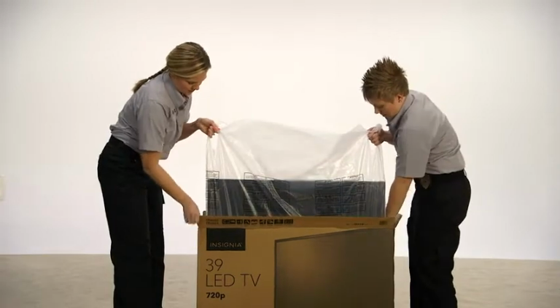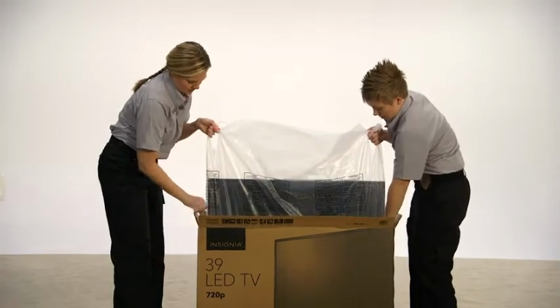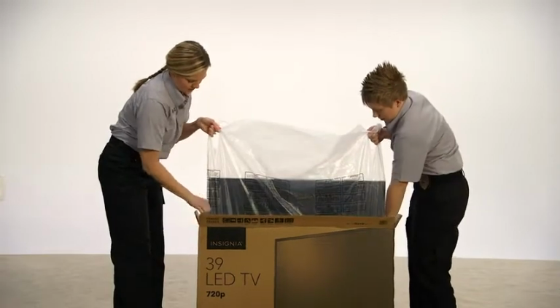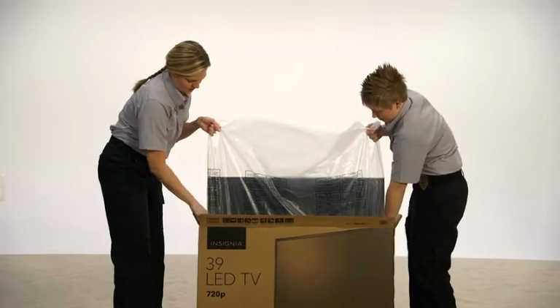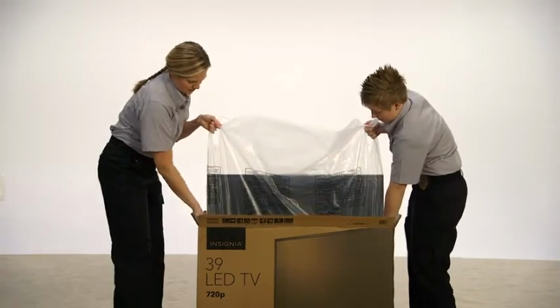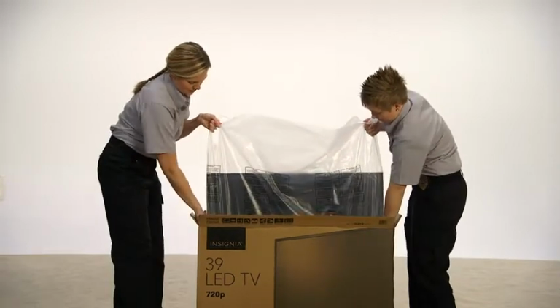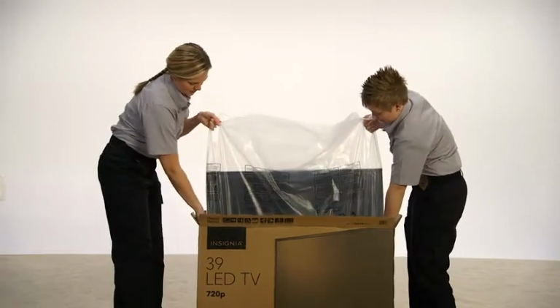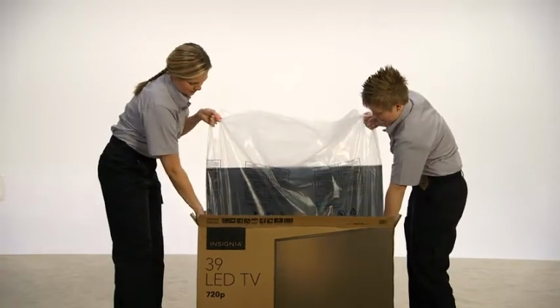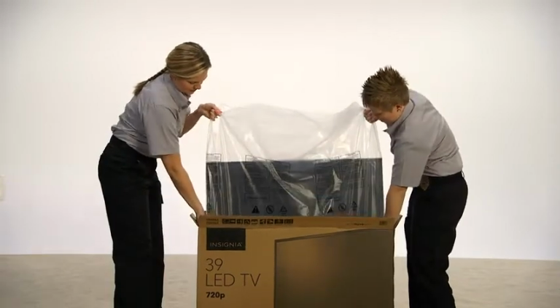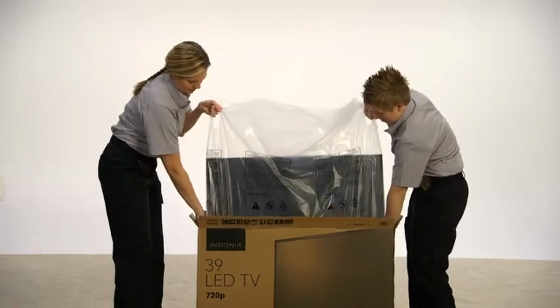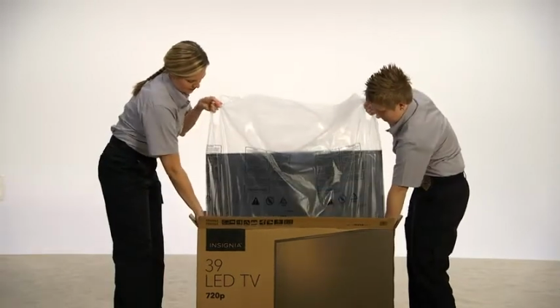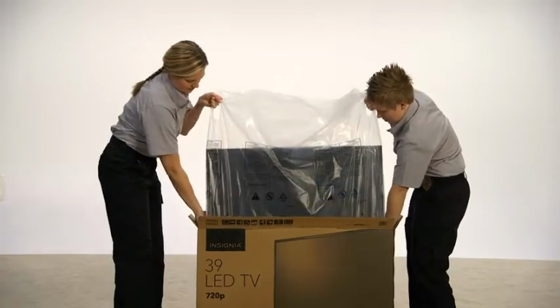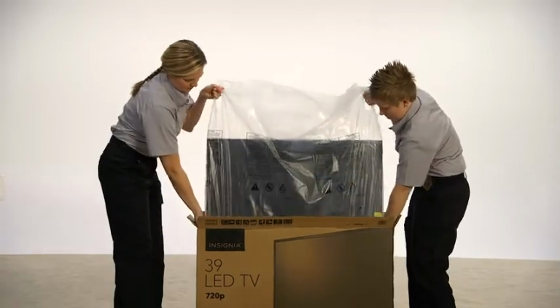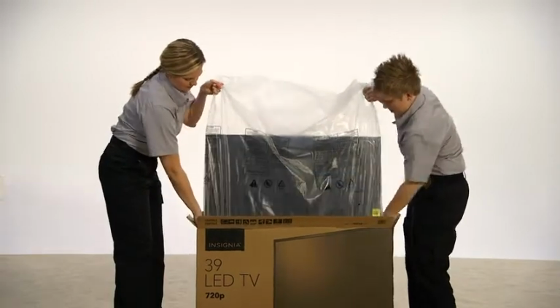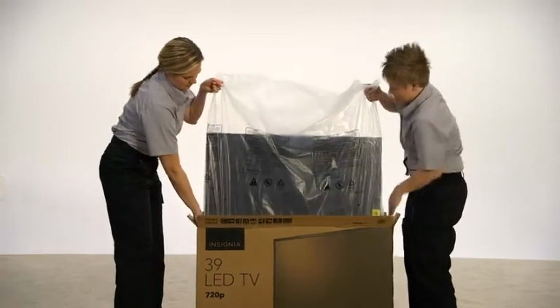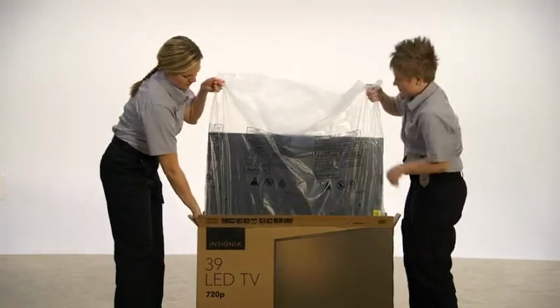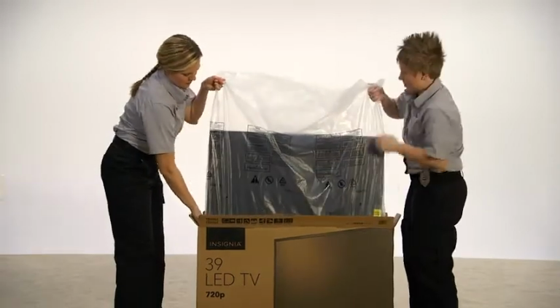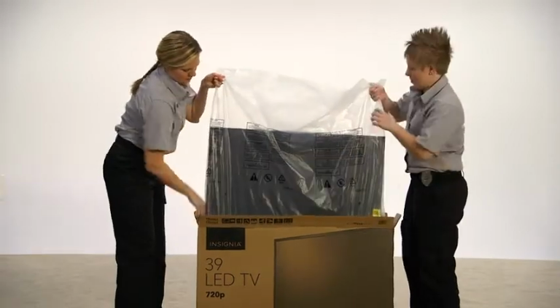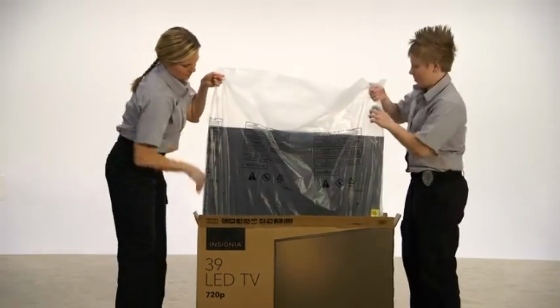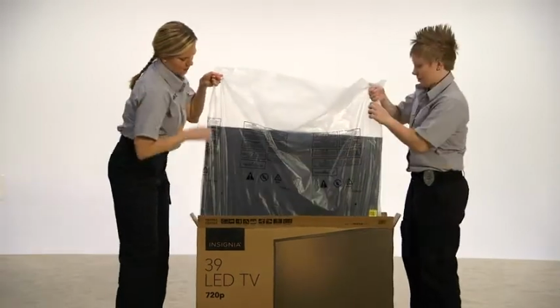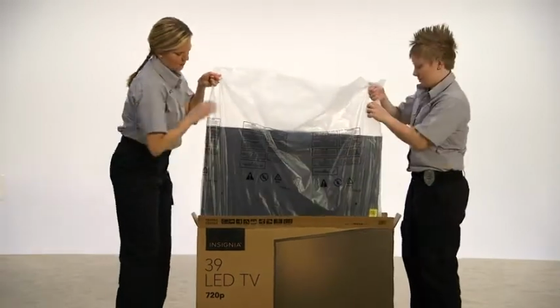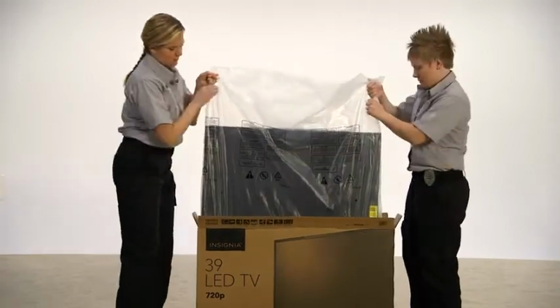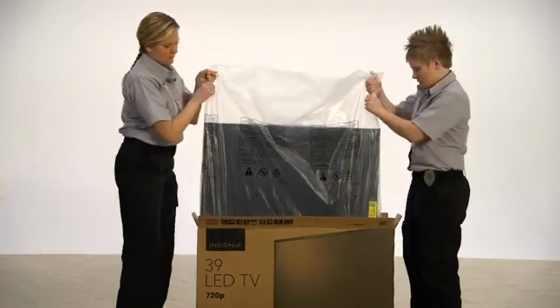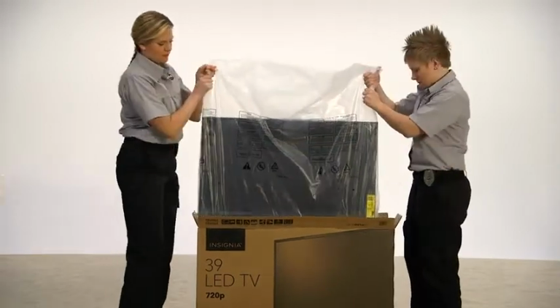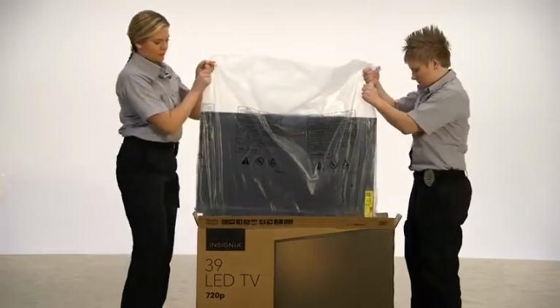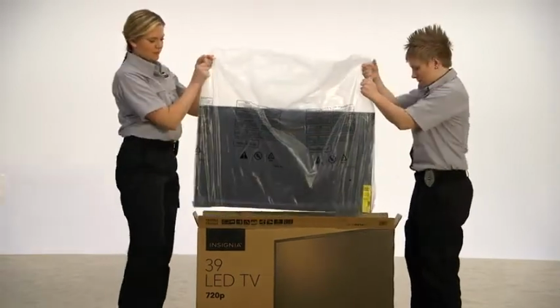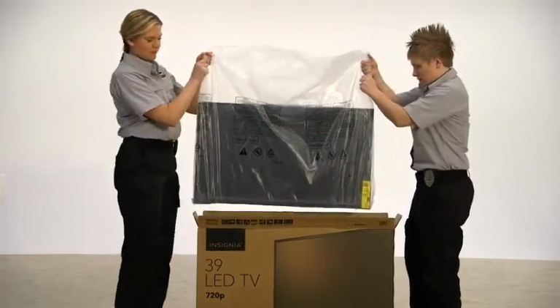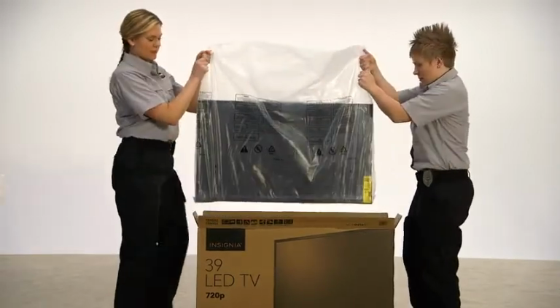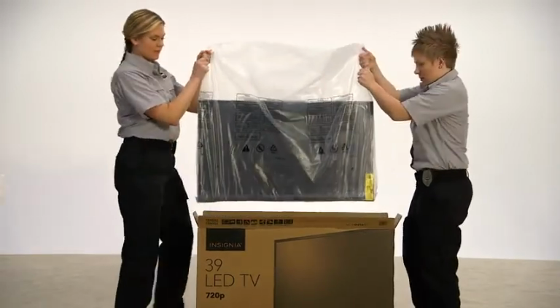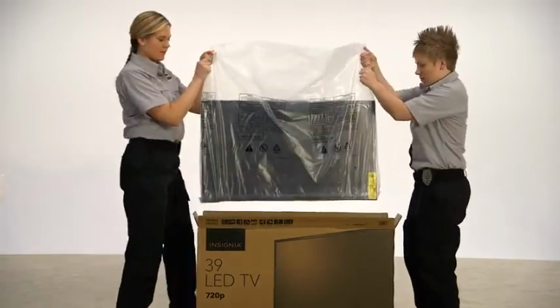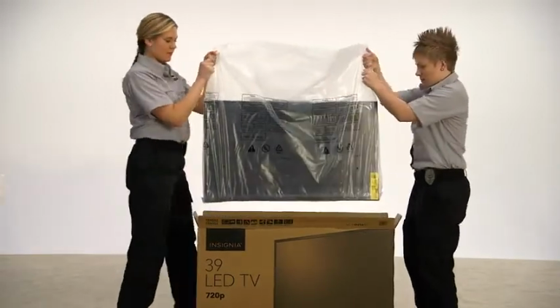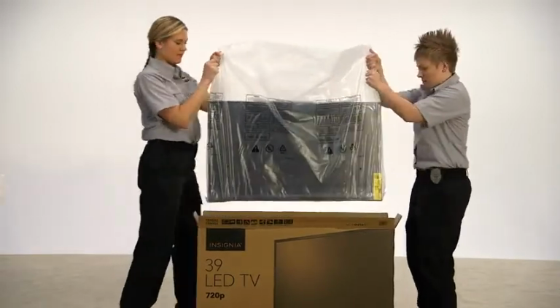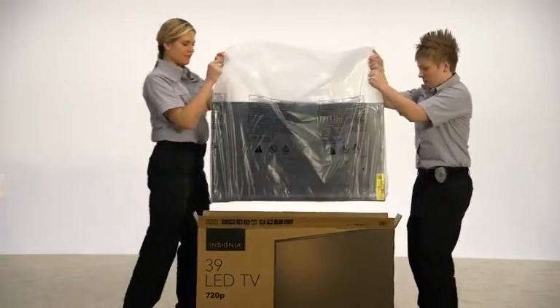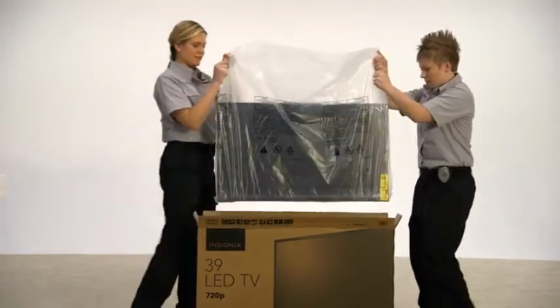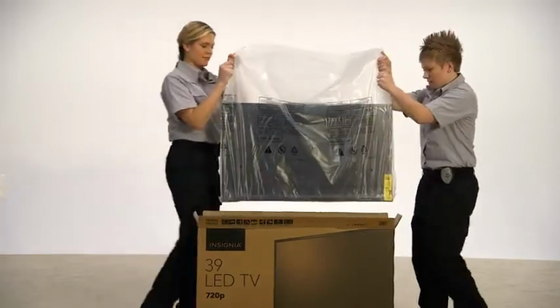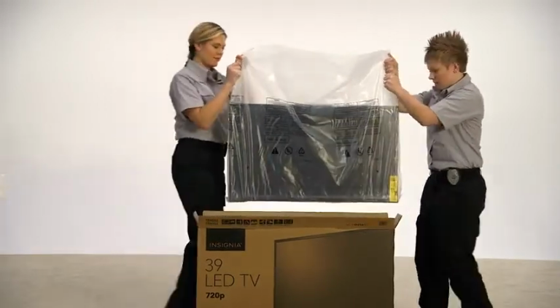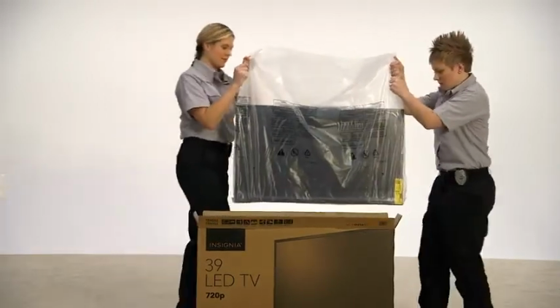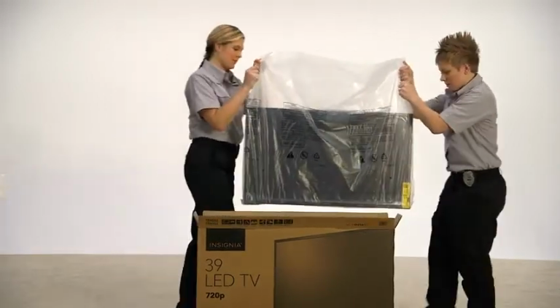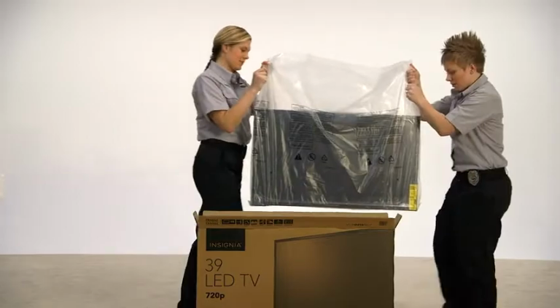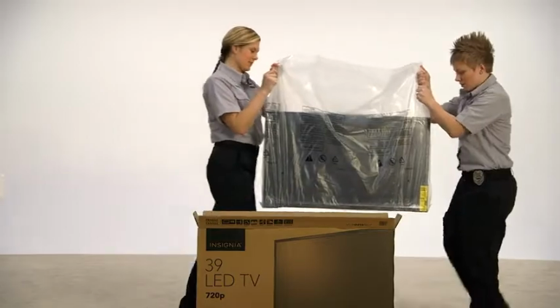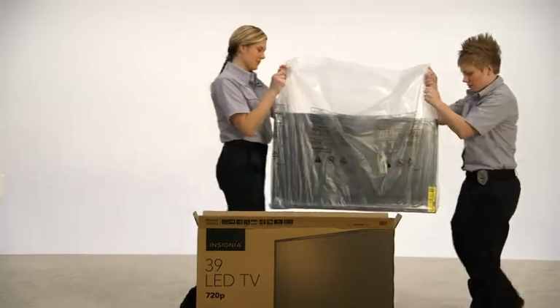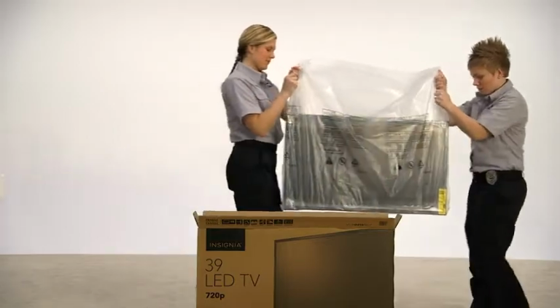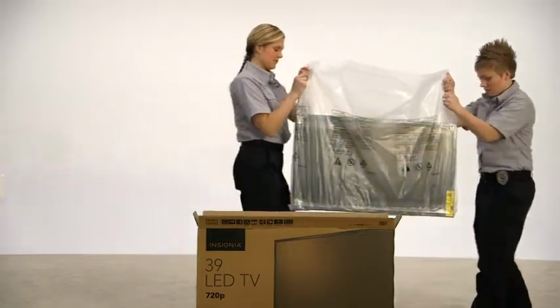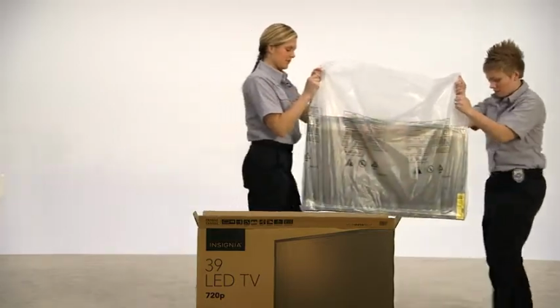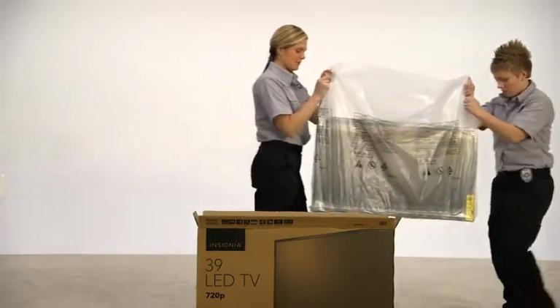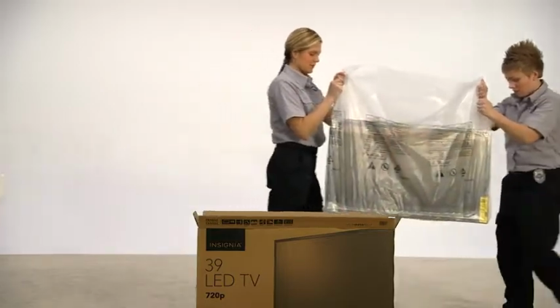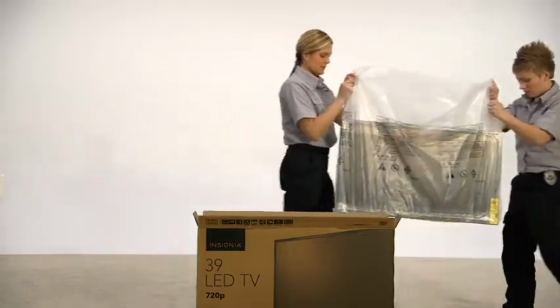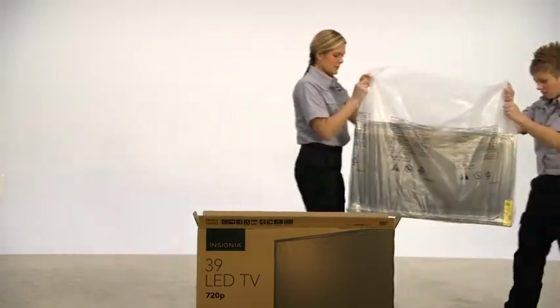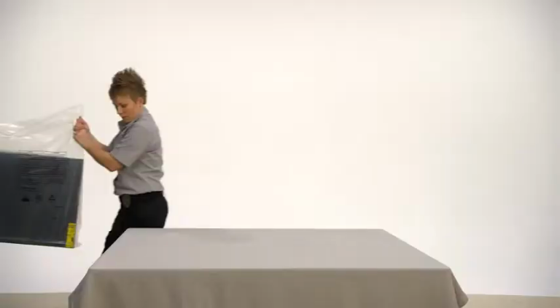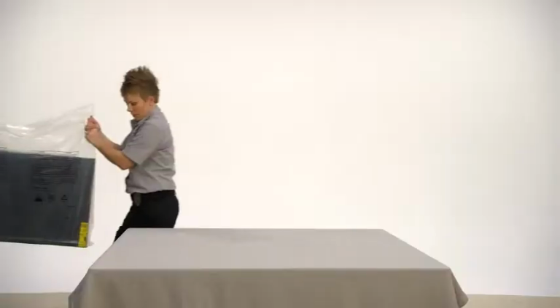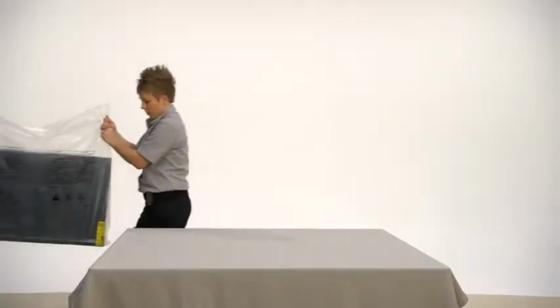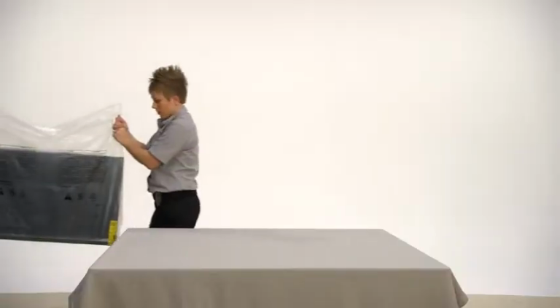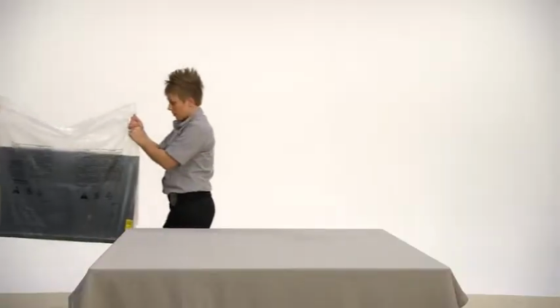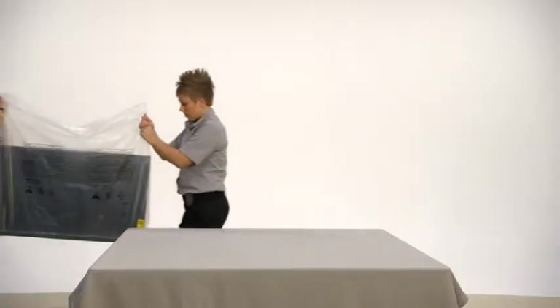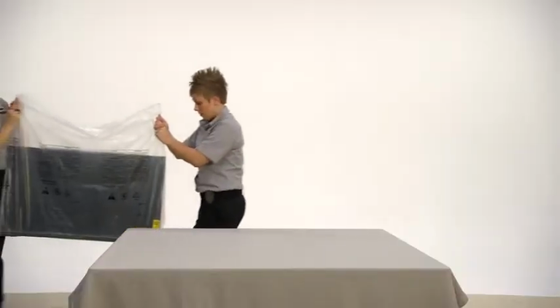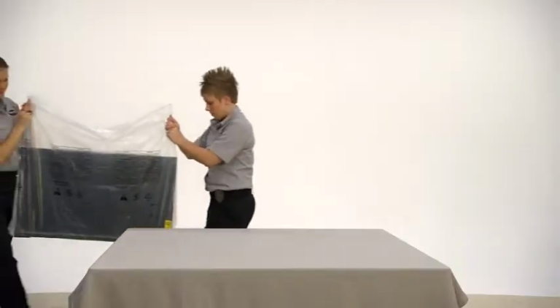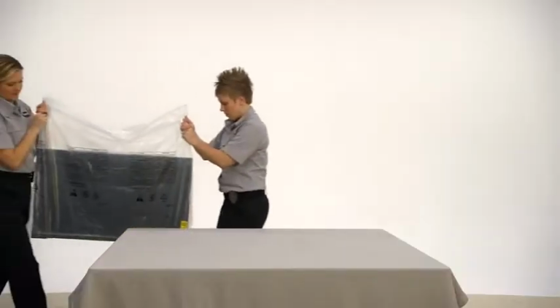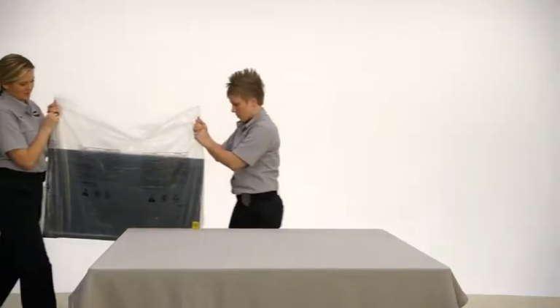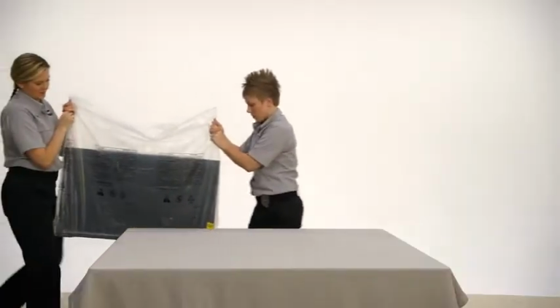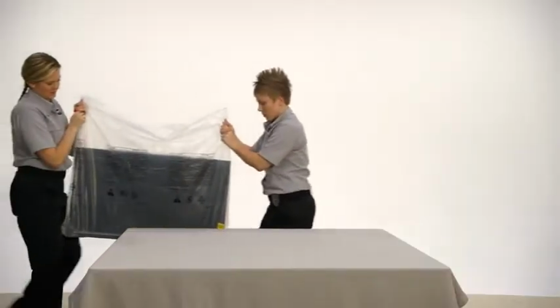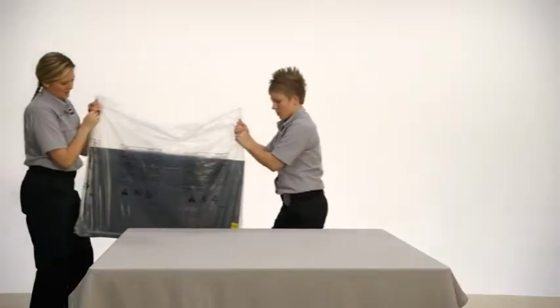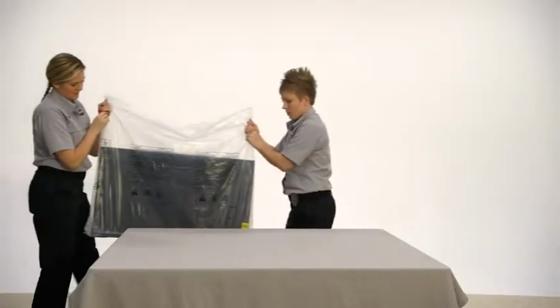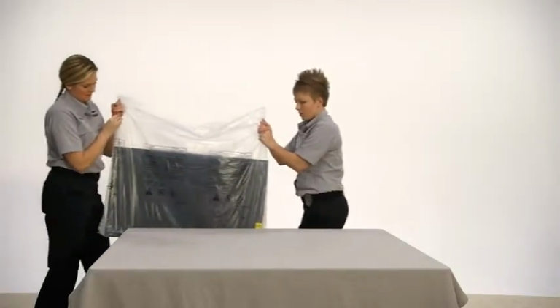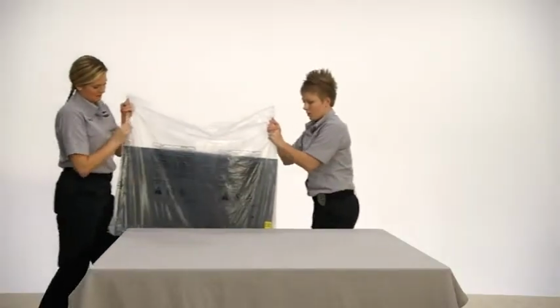Take hold of one side and have your friend take hold of the other as you lift the bag, which will lift the TV, then guide it onto the soft, clean surface you have prepared.